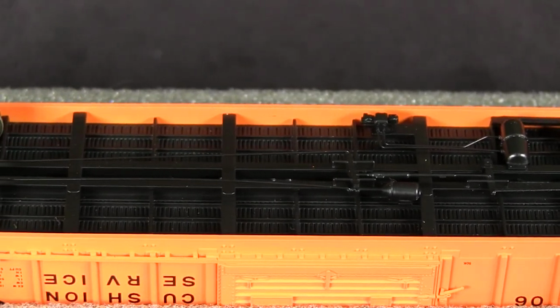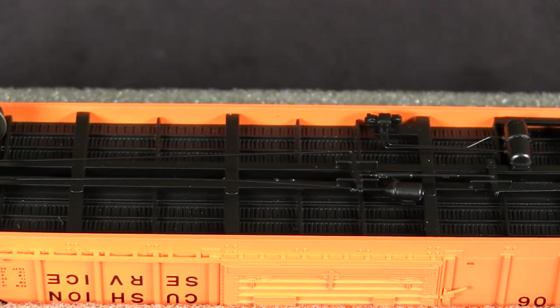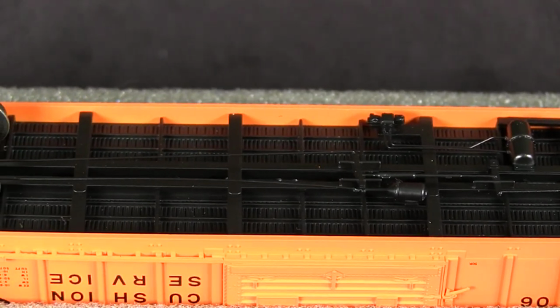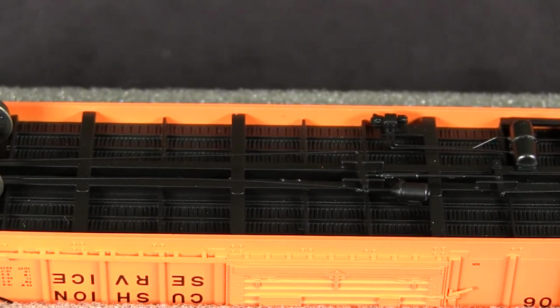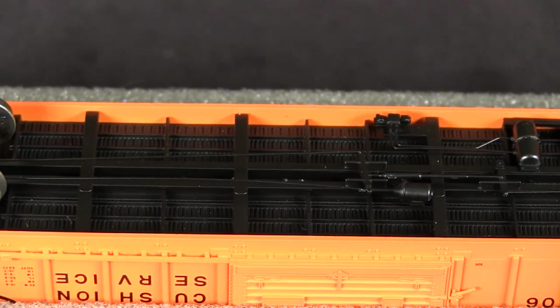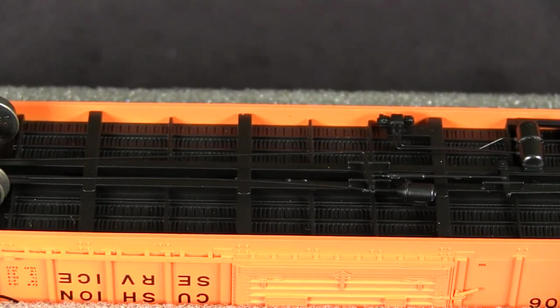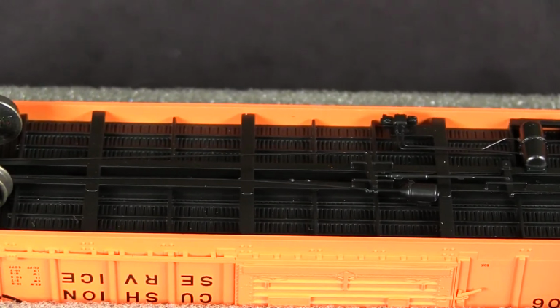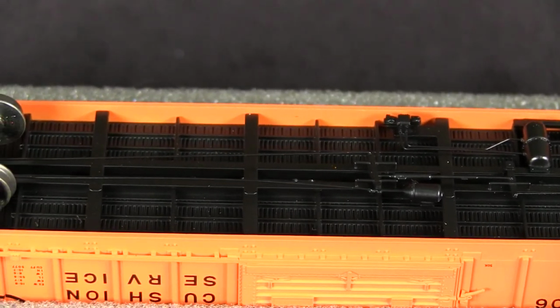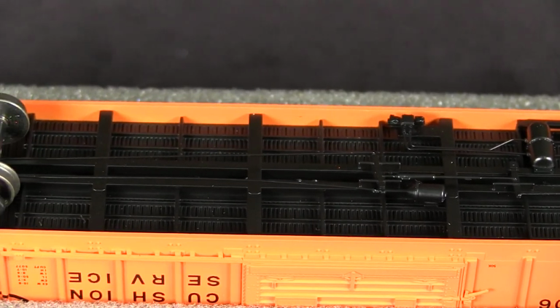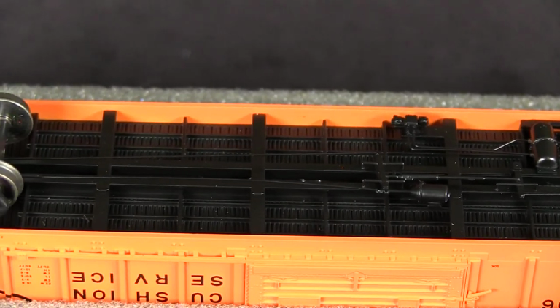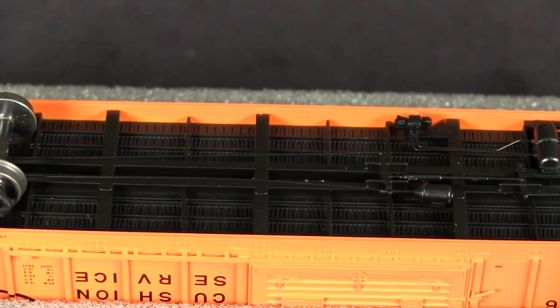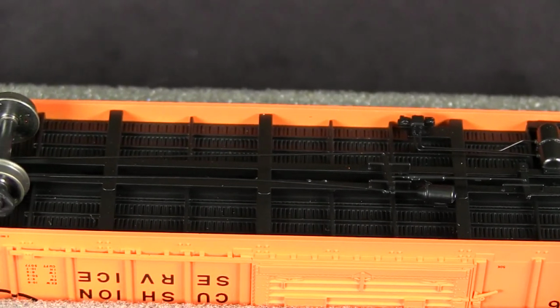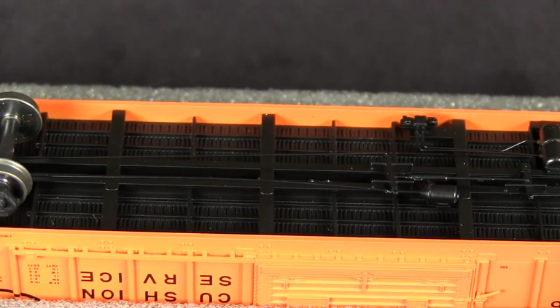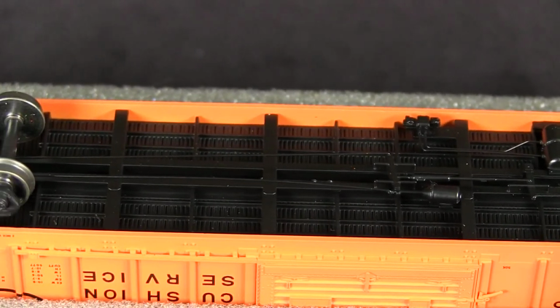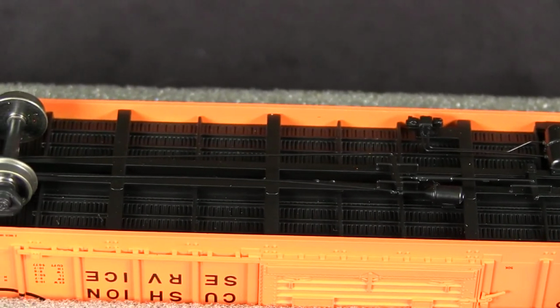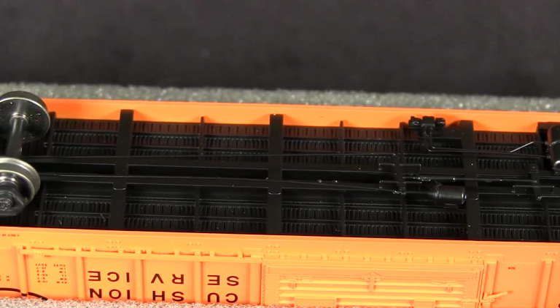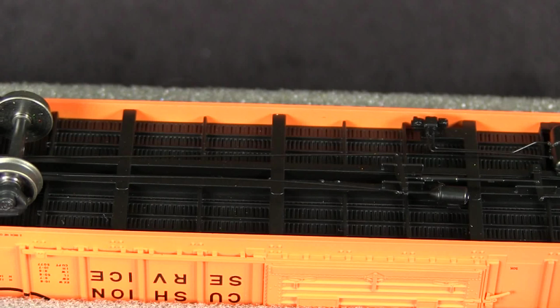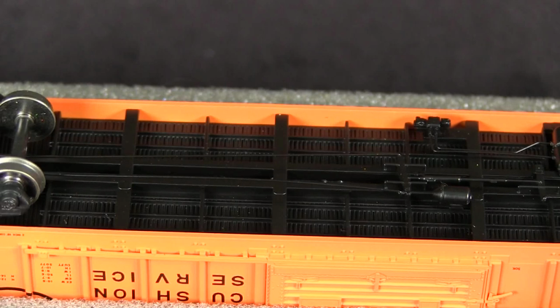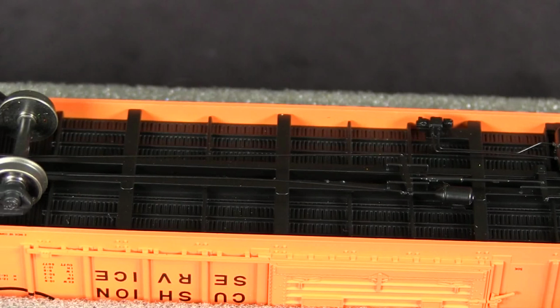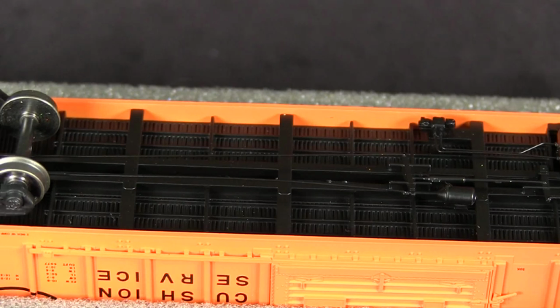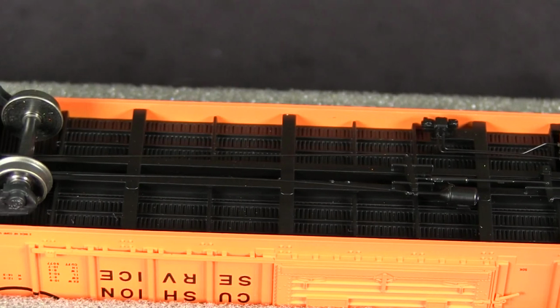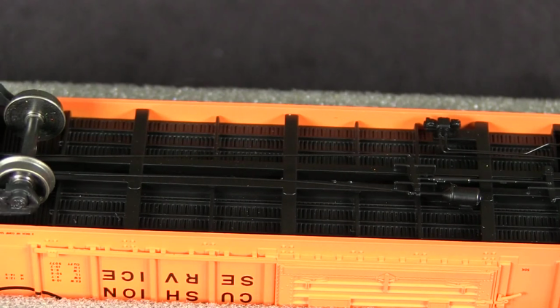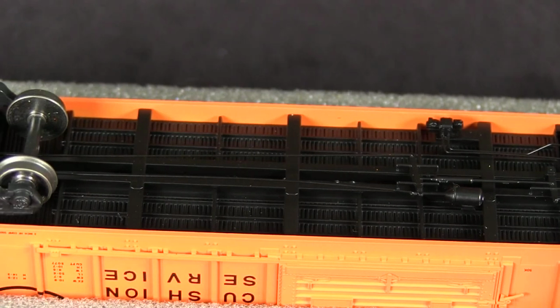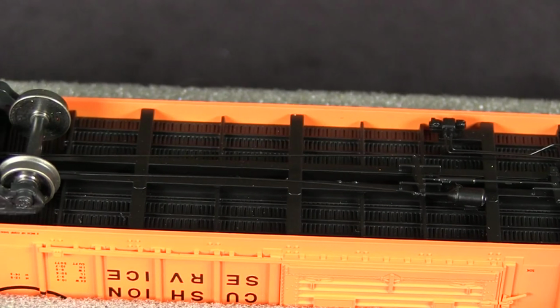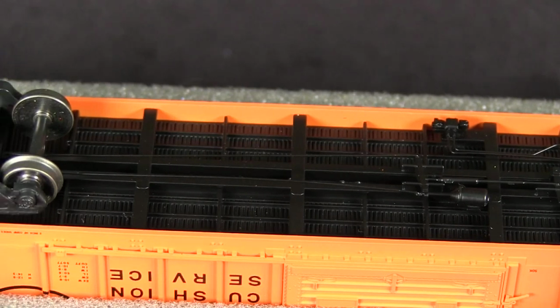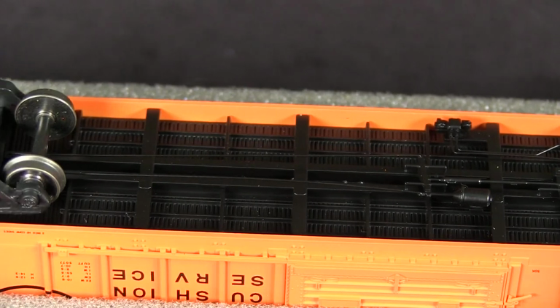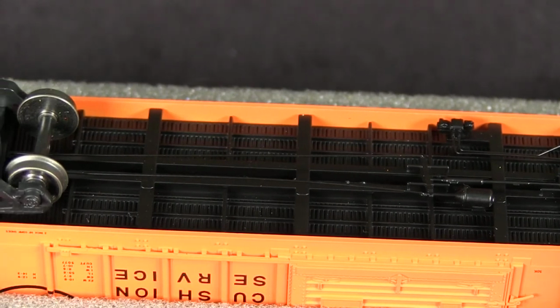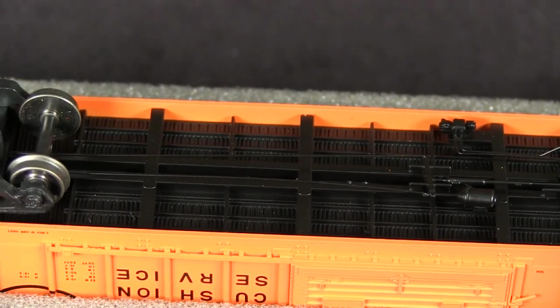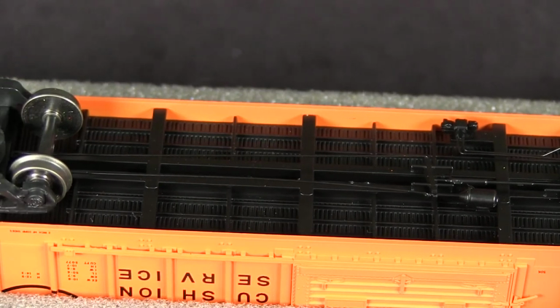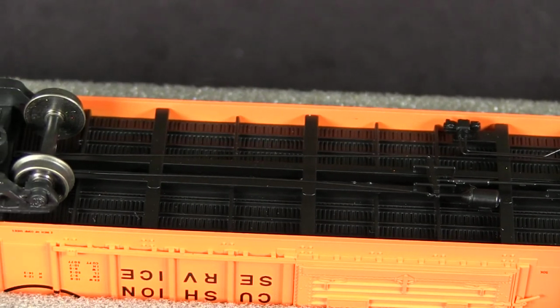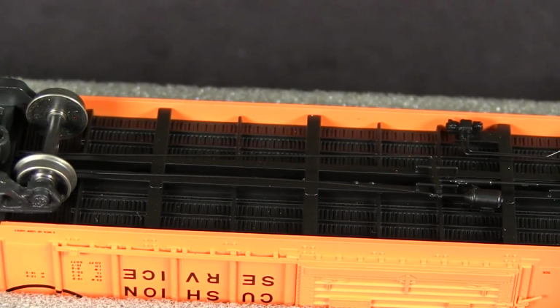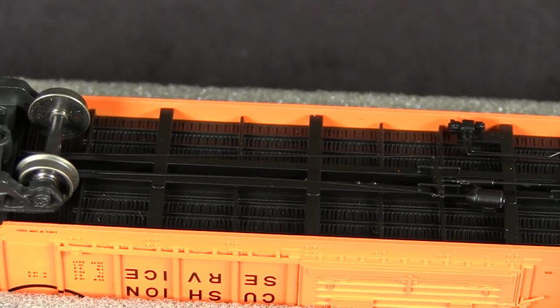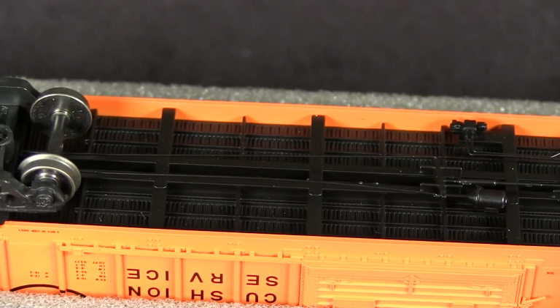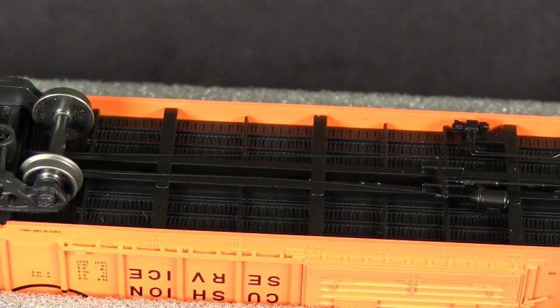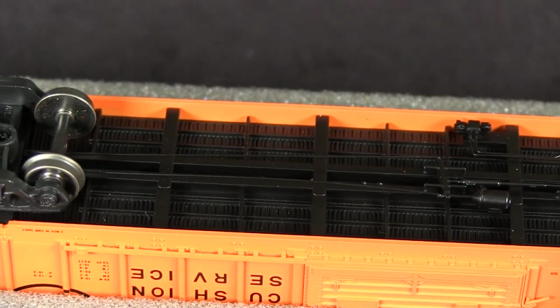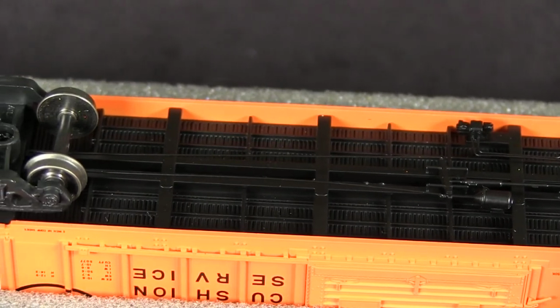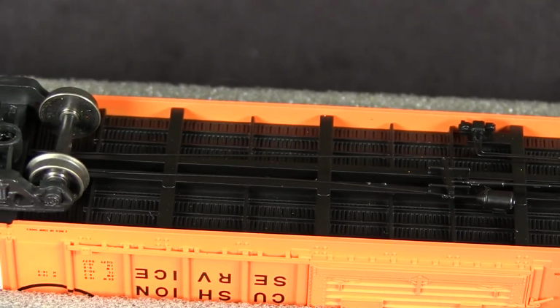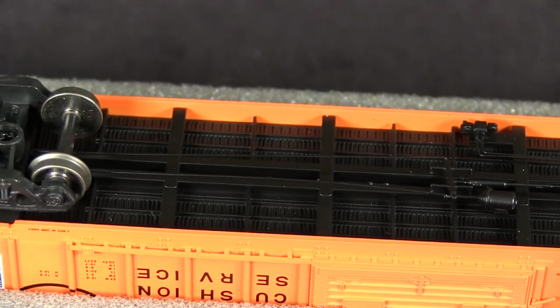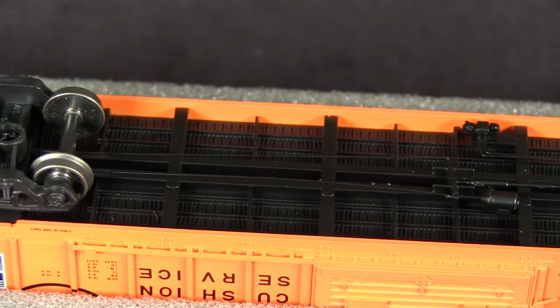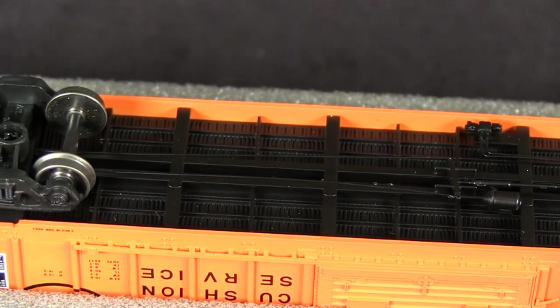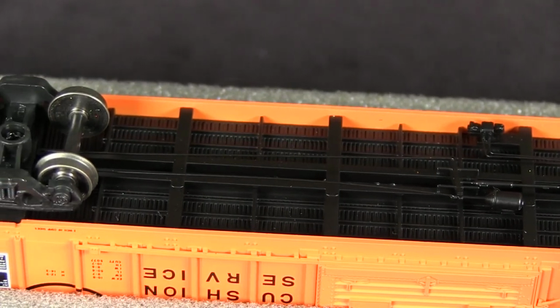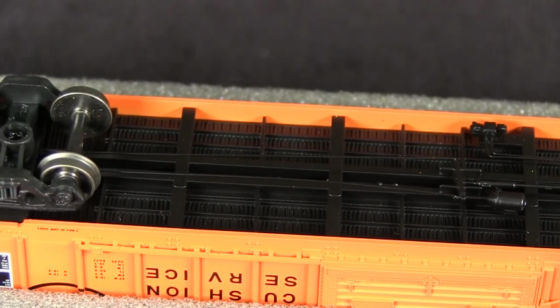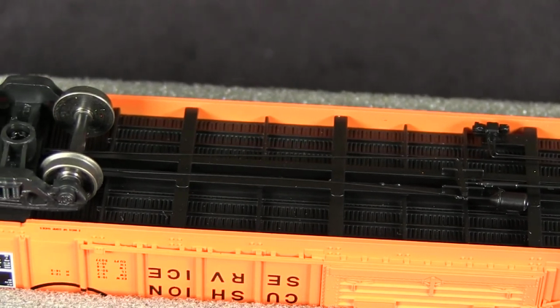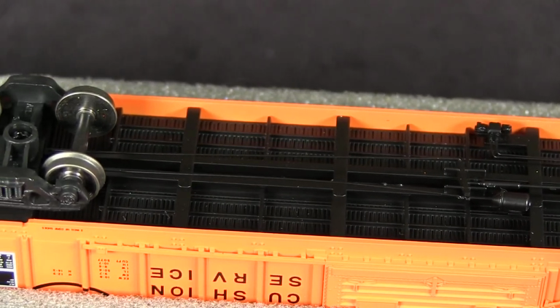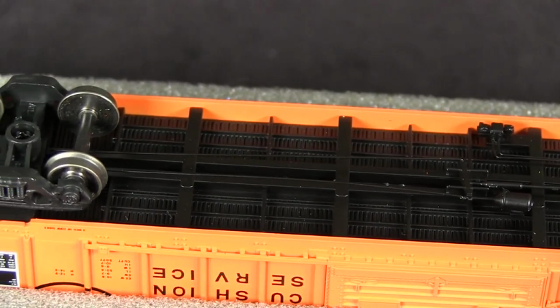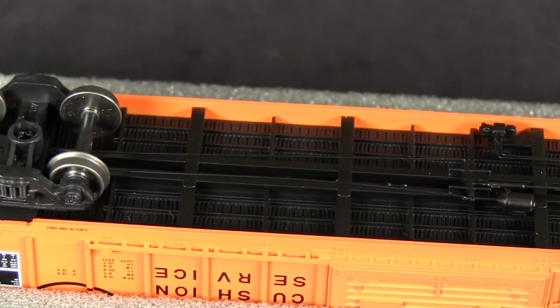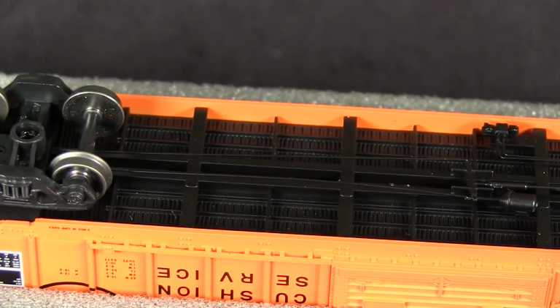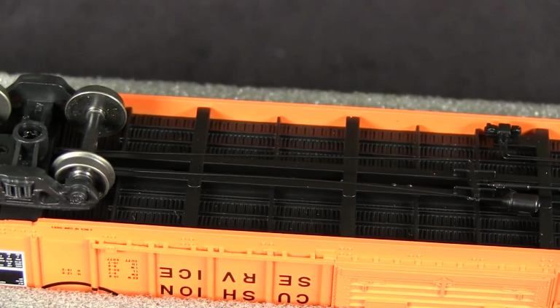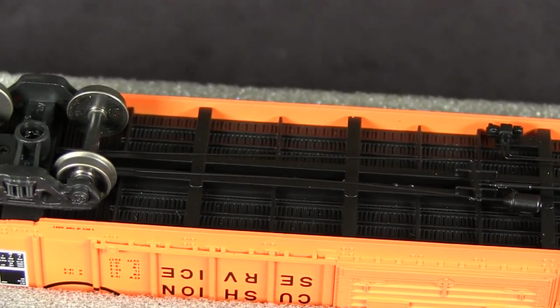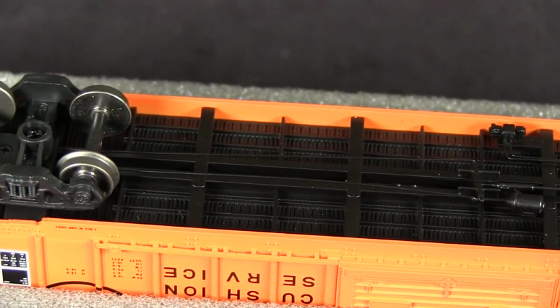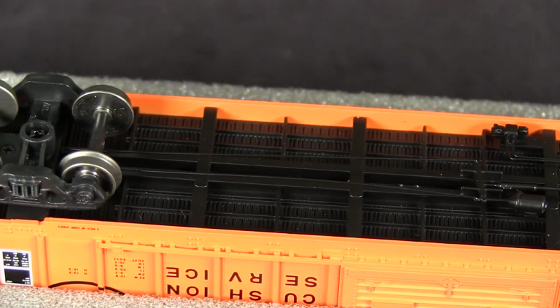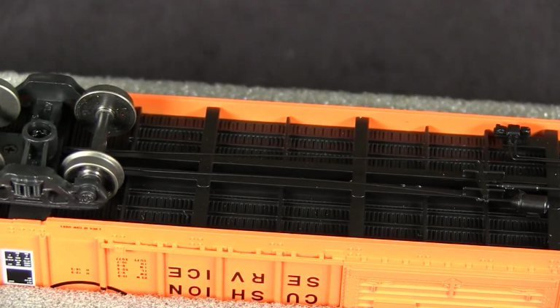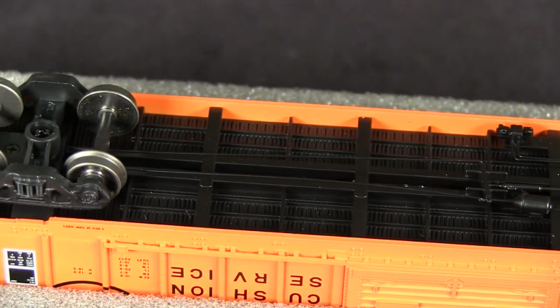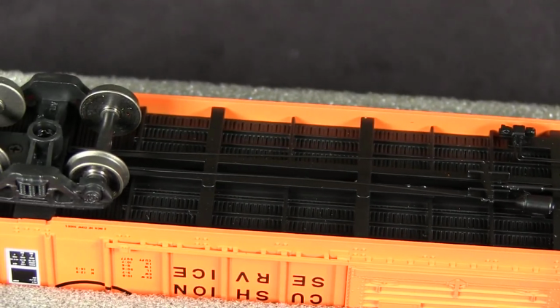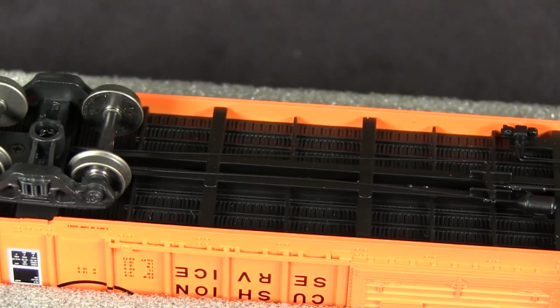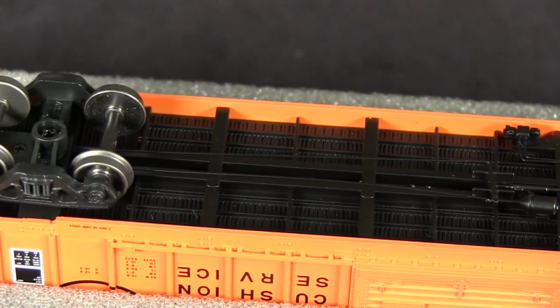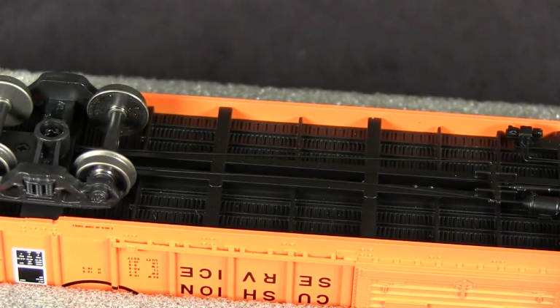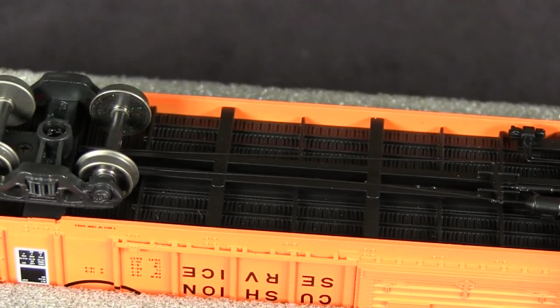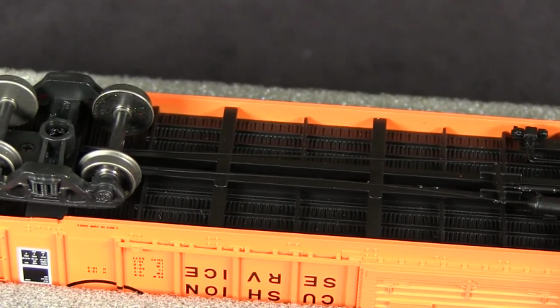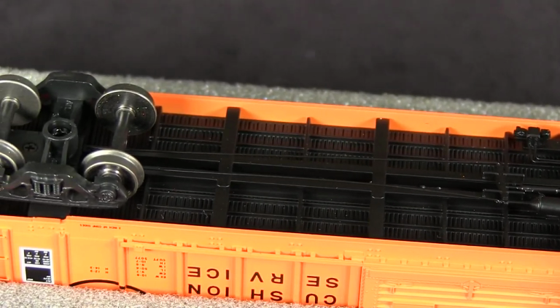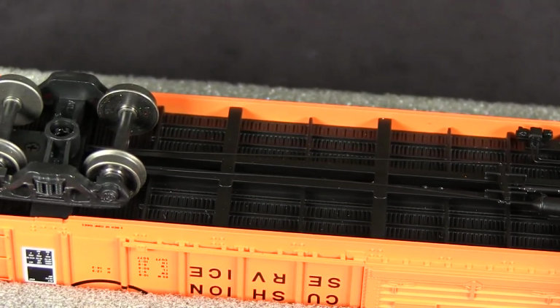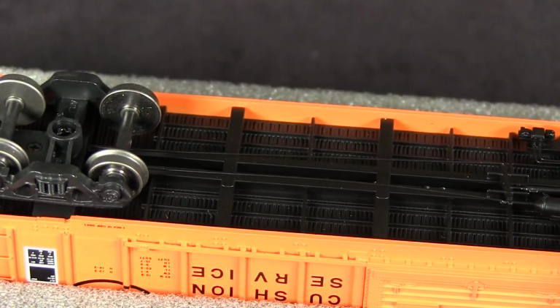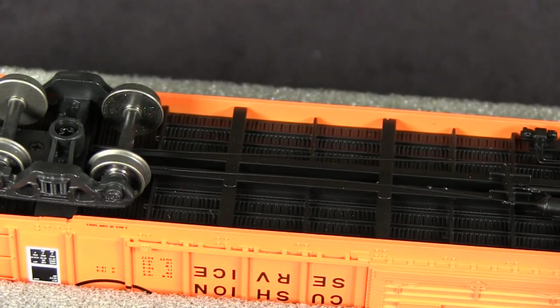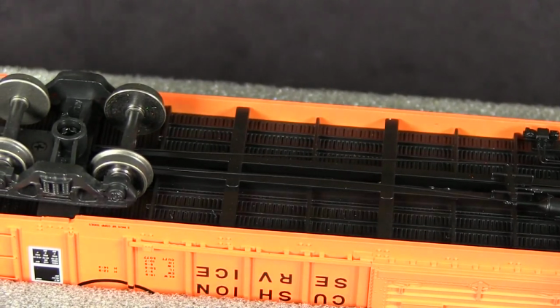On my model, the floor was pushed in a little too far, but I was able to pull it back out and put it in the proper place just with my fingers.